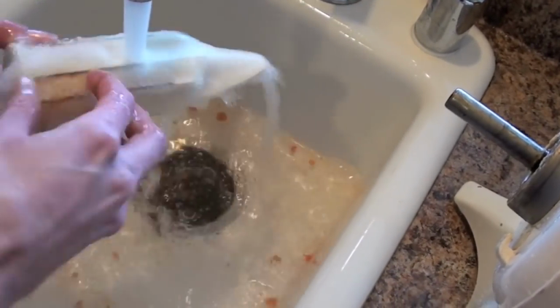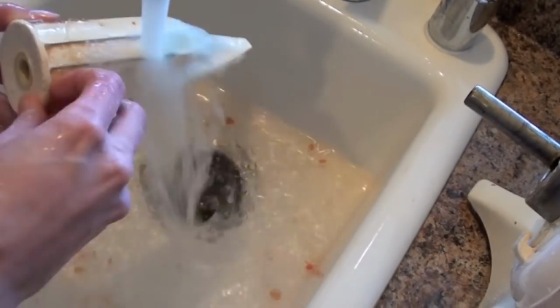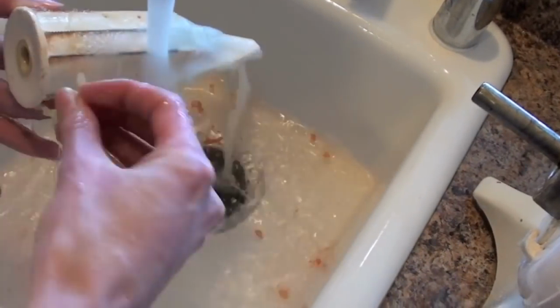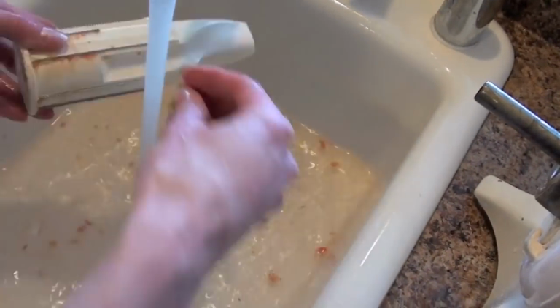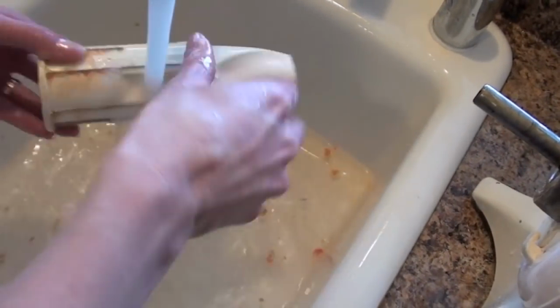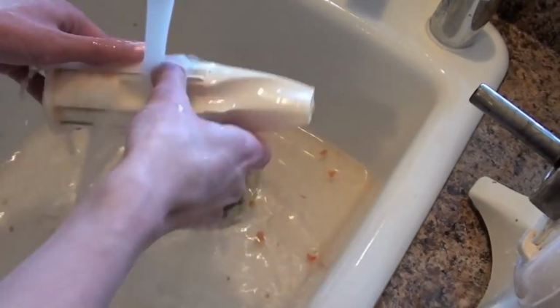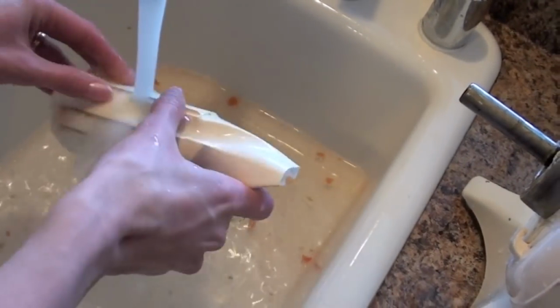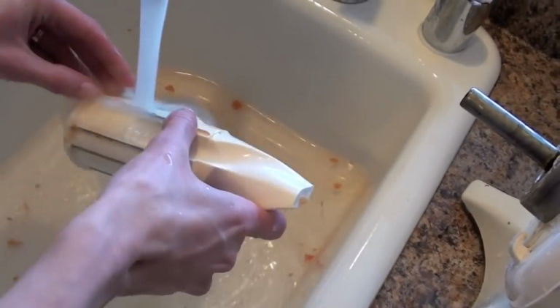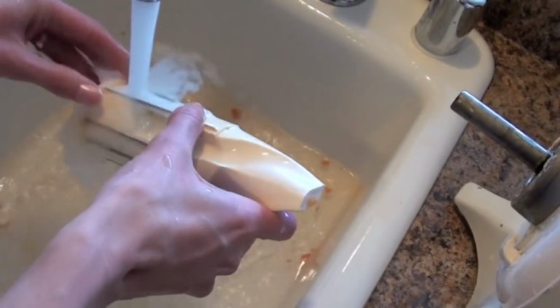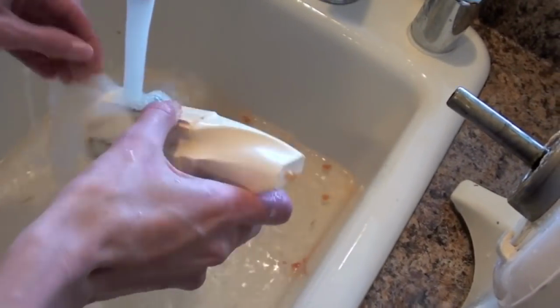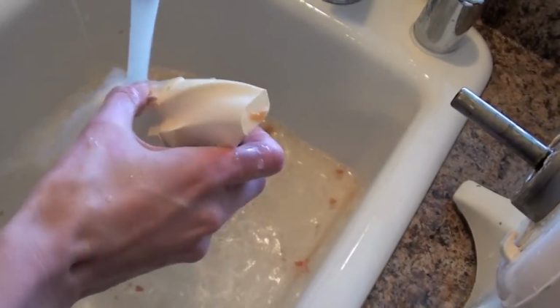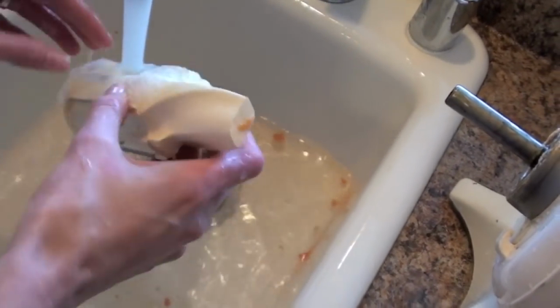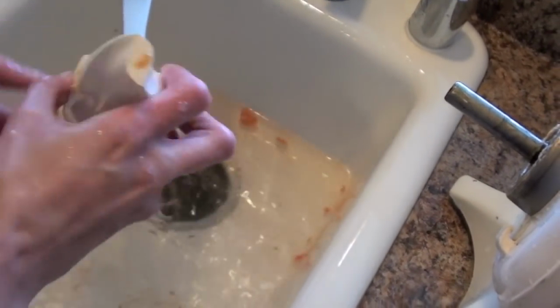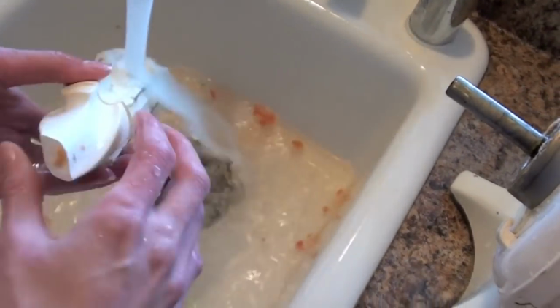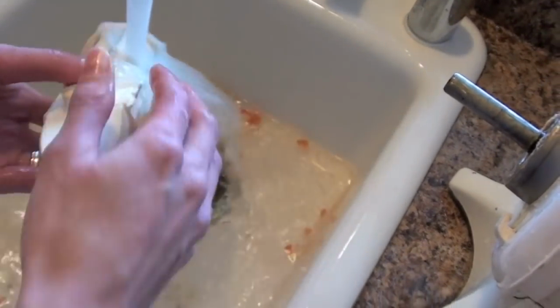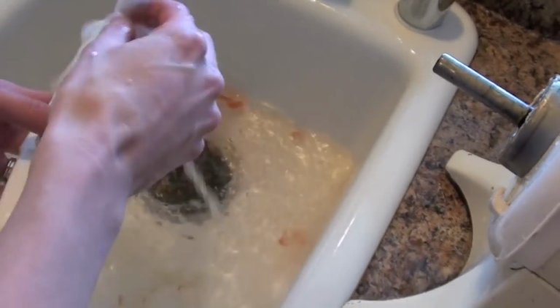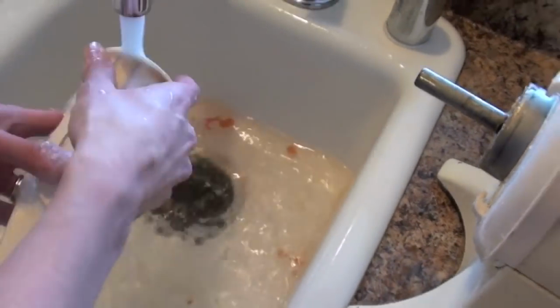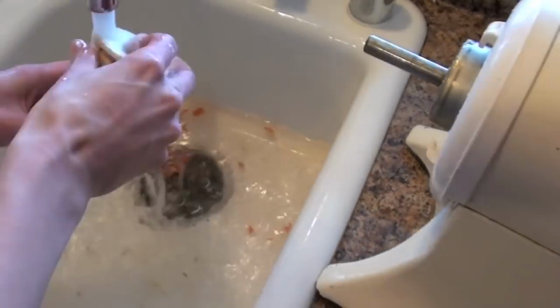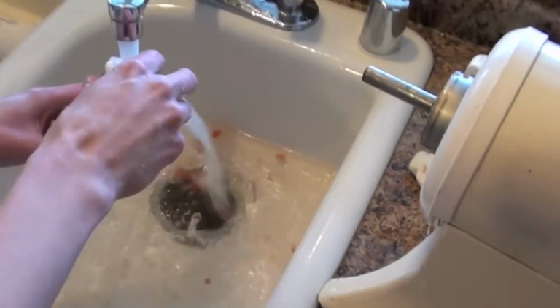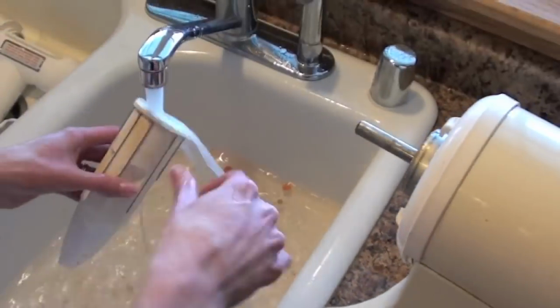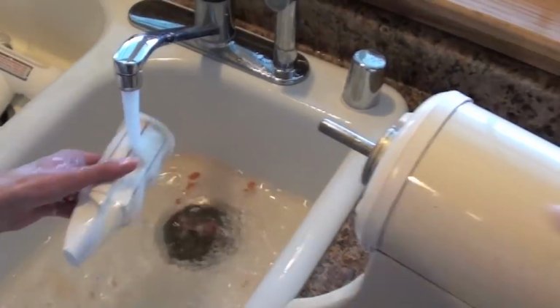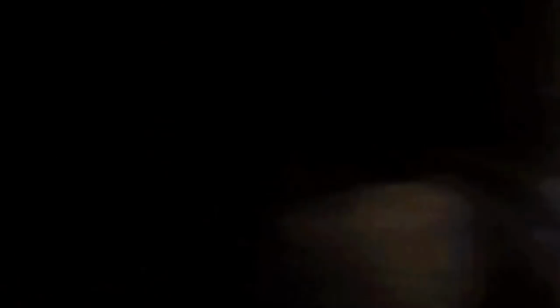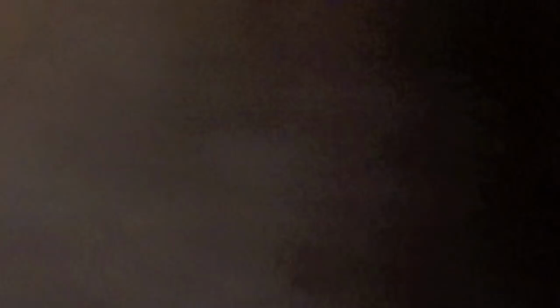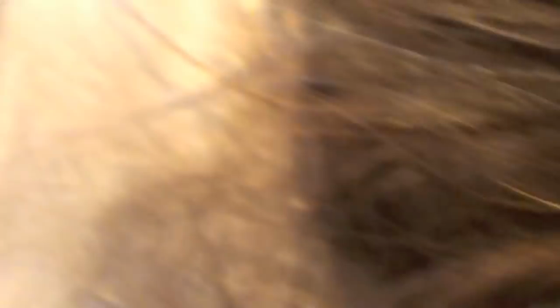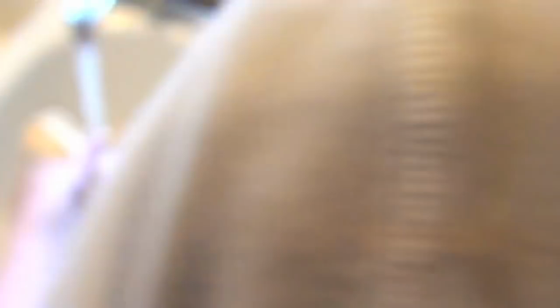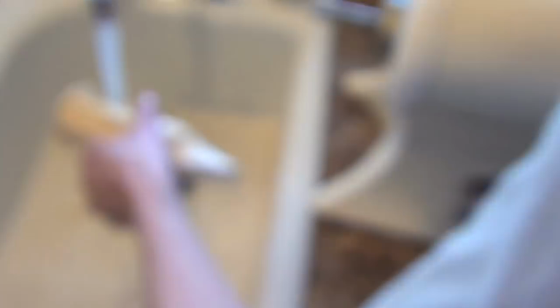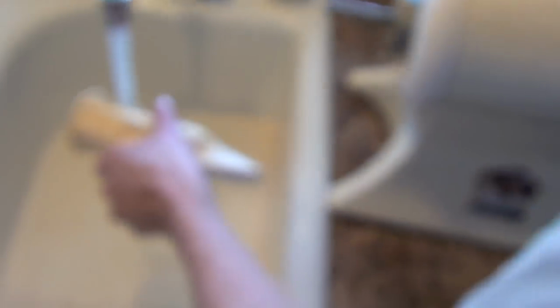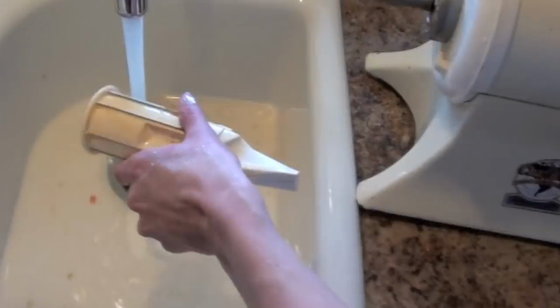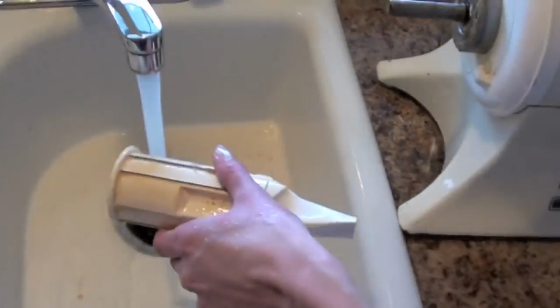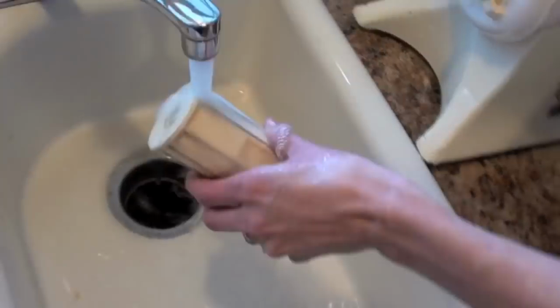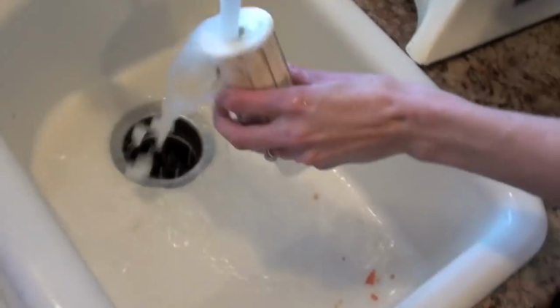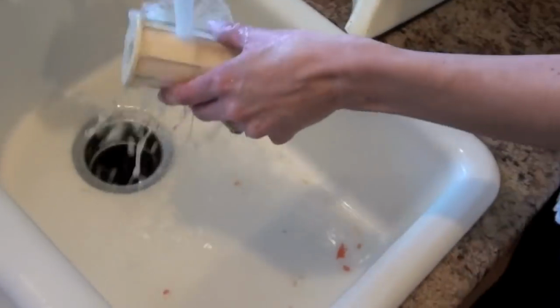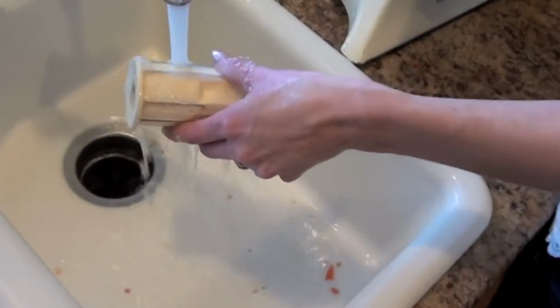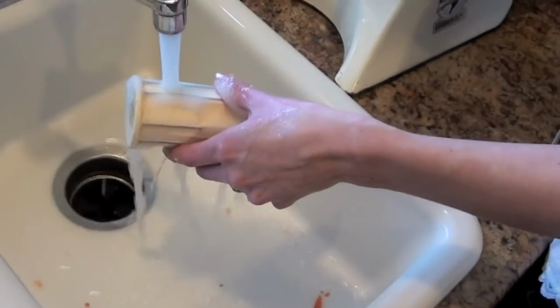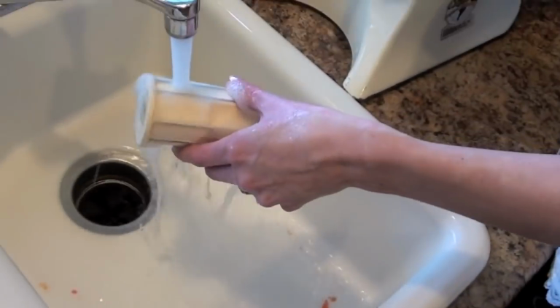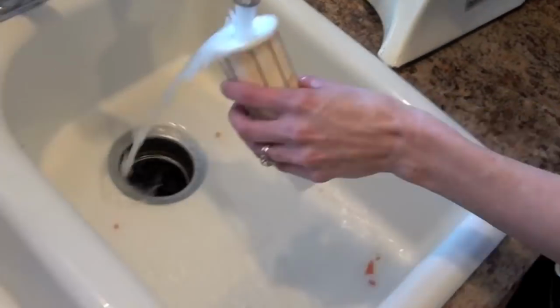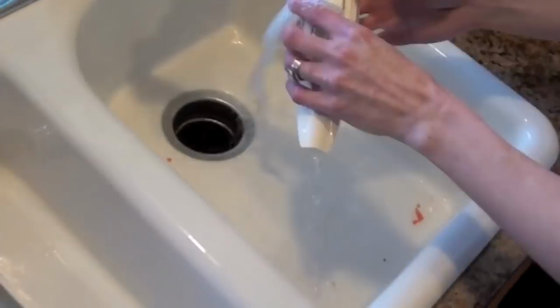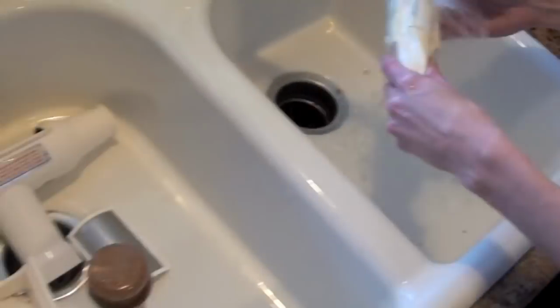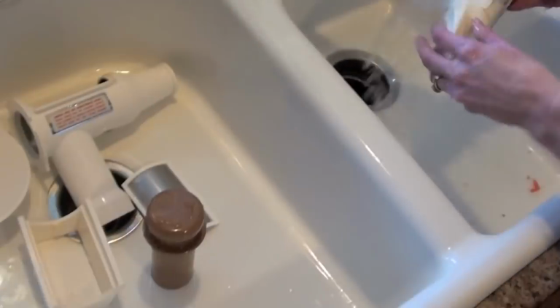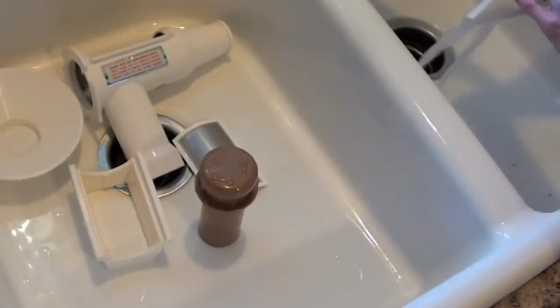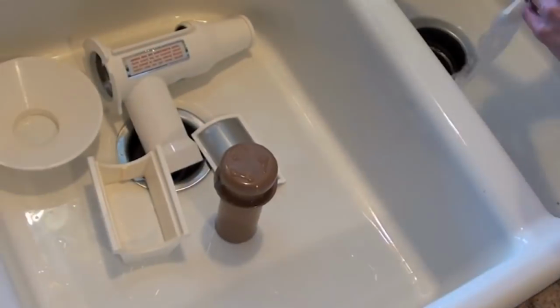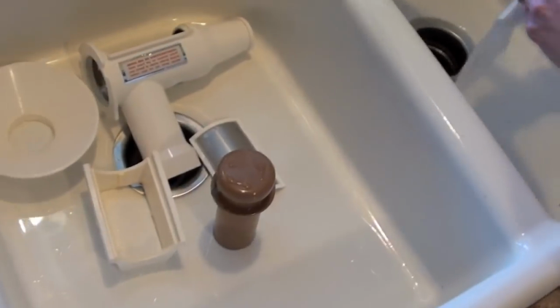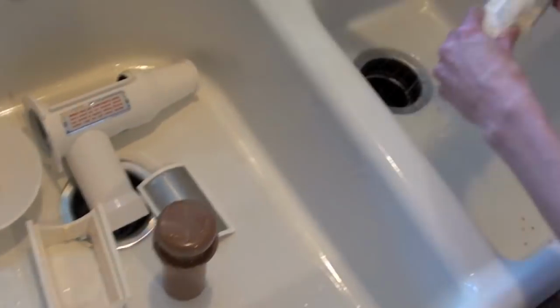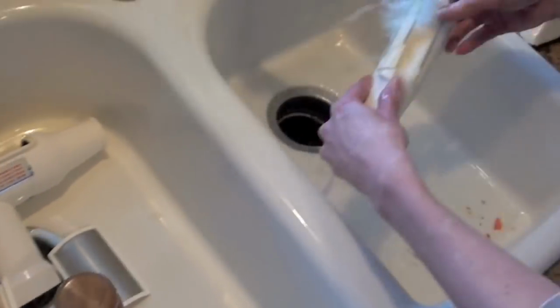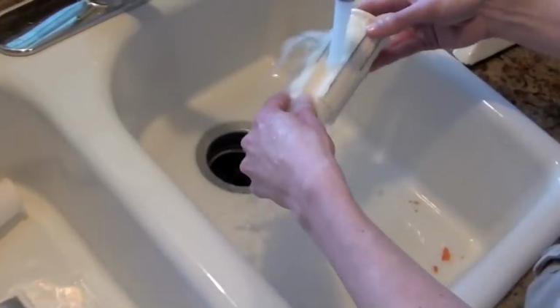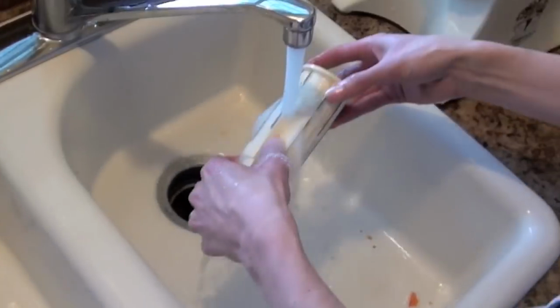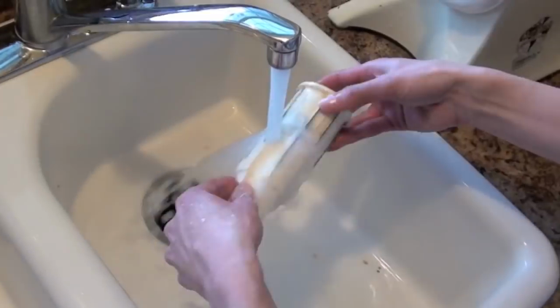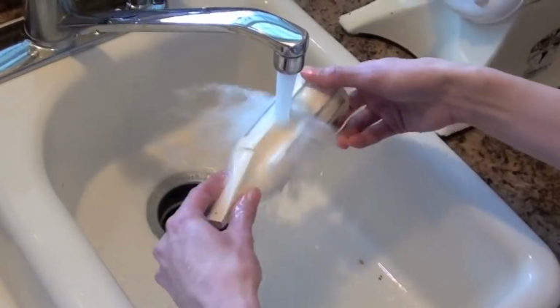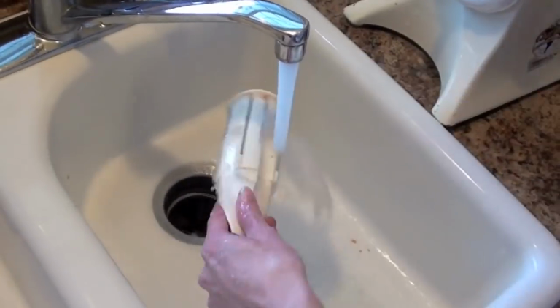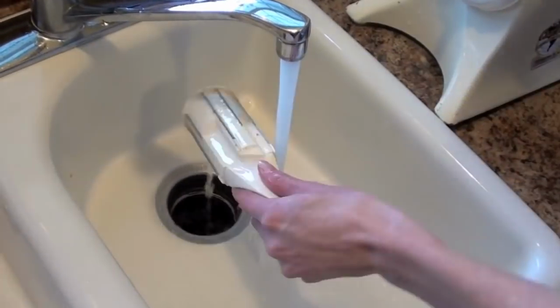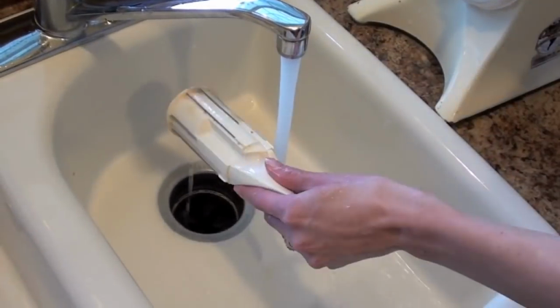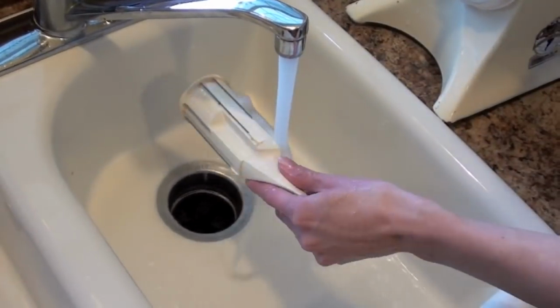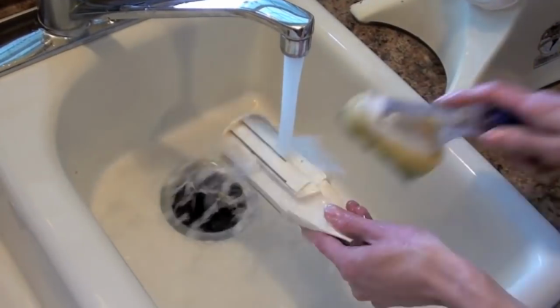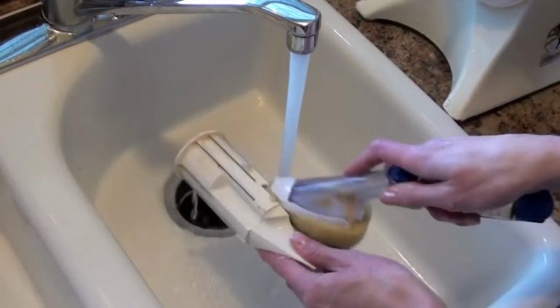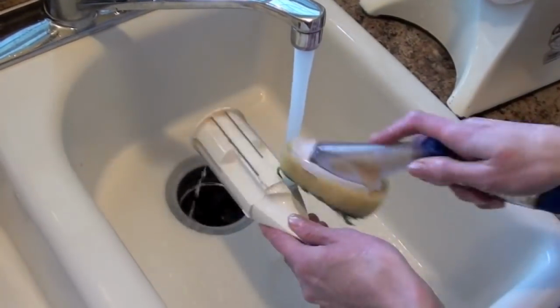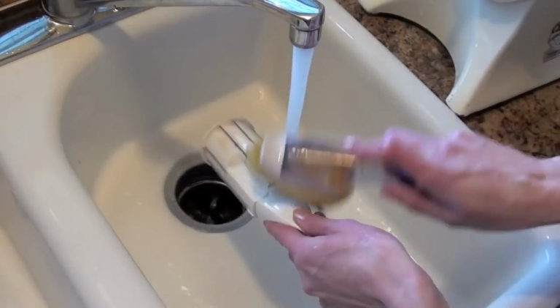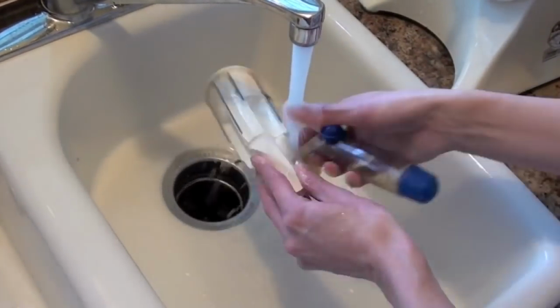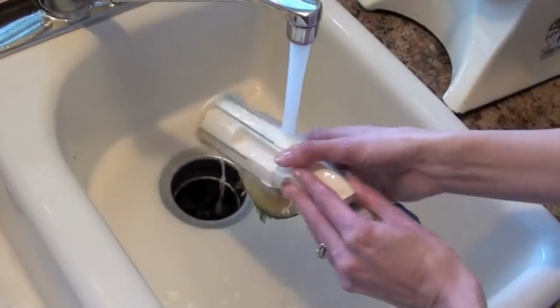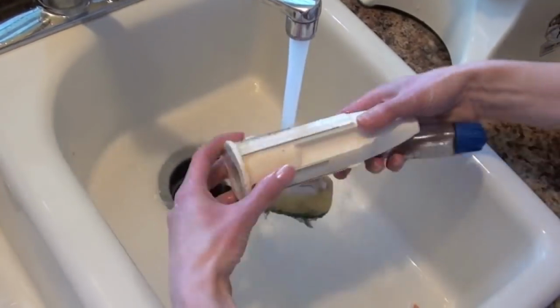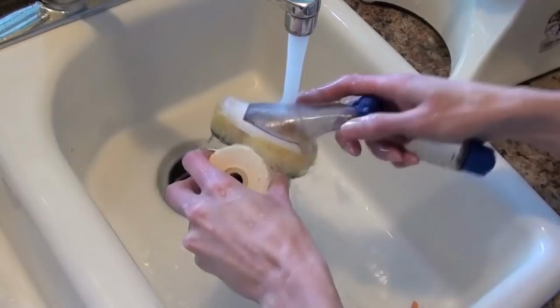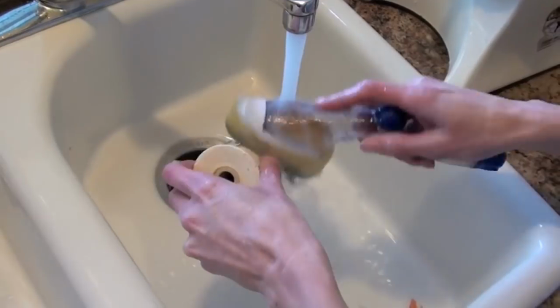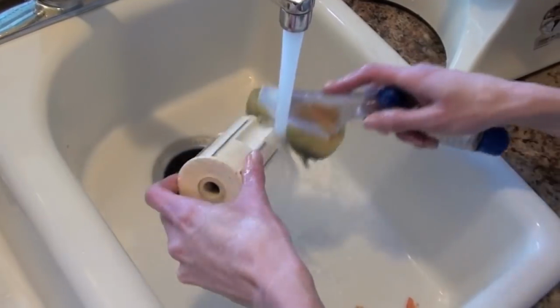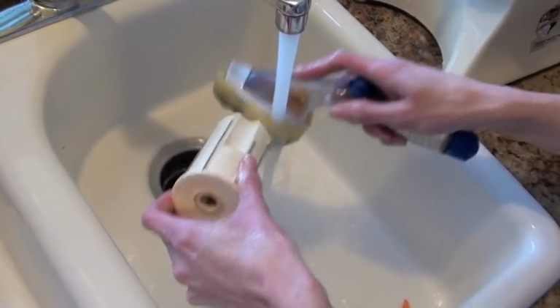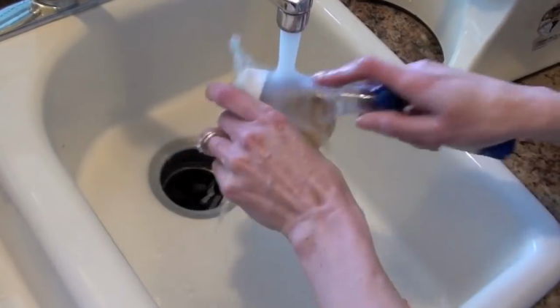The six parts to clean are: the cutter, the feeding tube, the screen, the screen holder, the funnel, and the tamper.